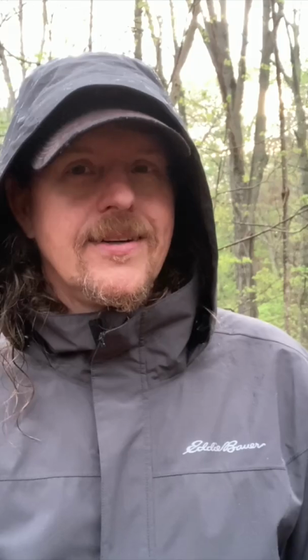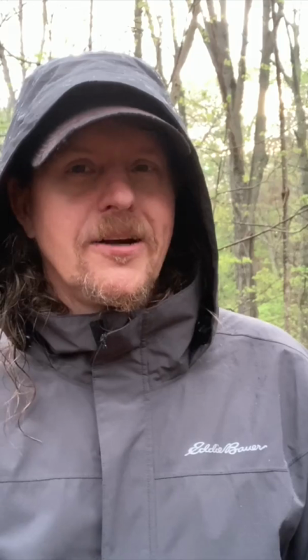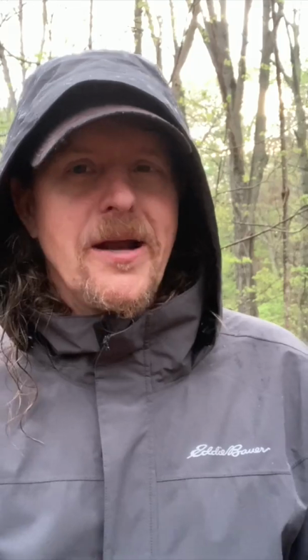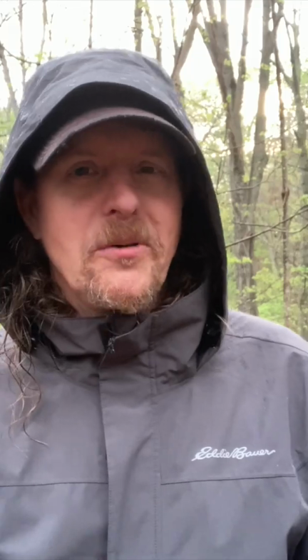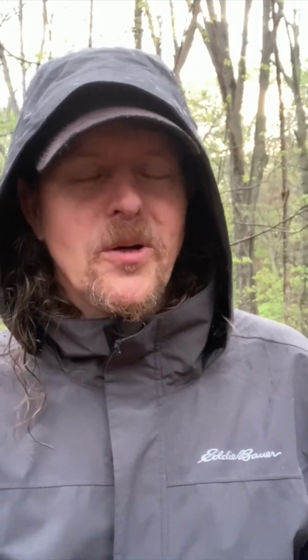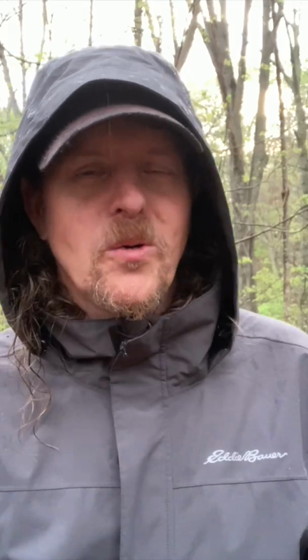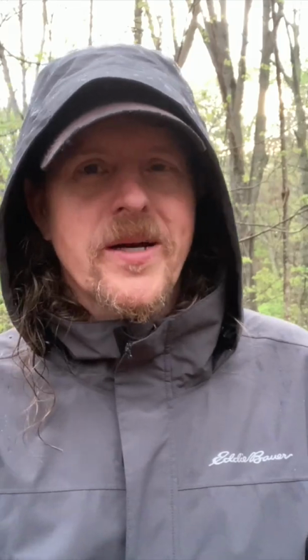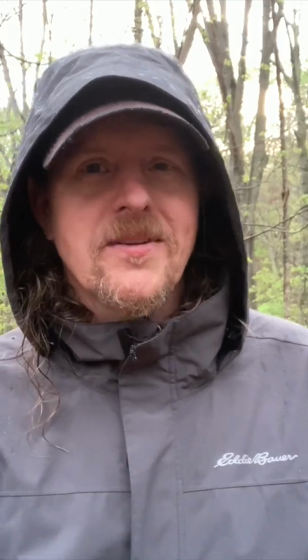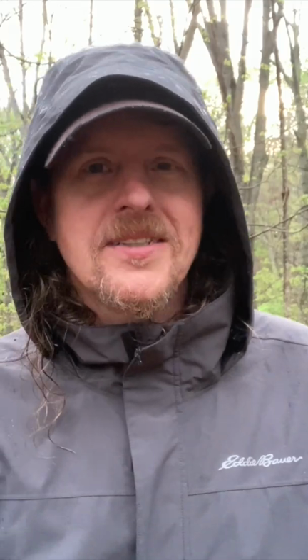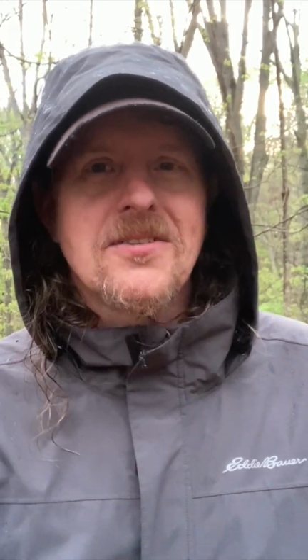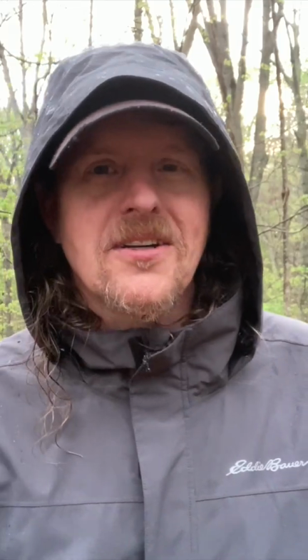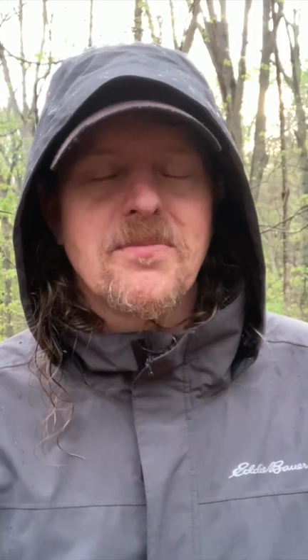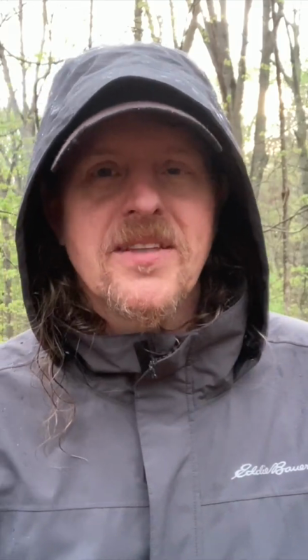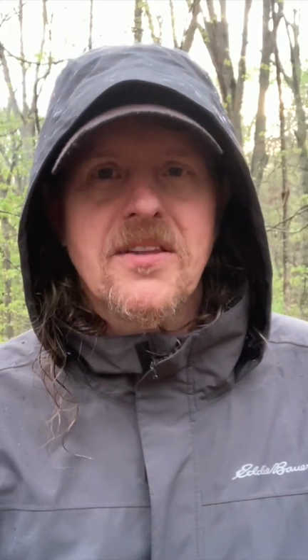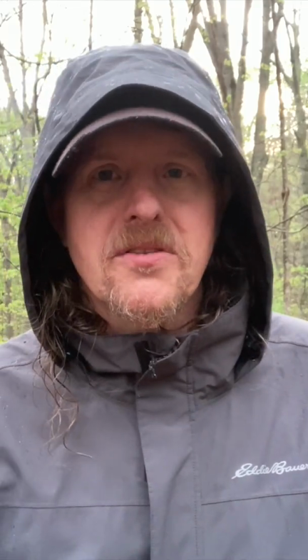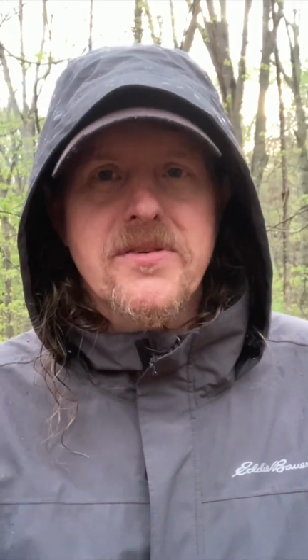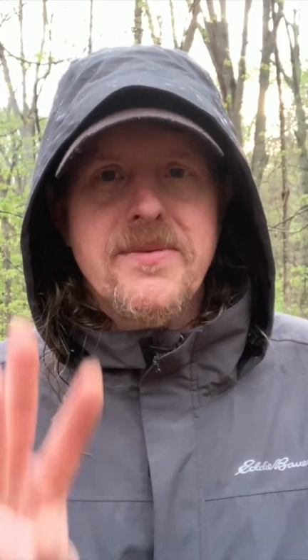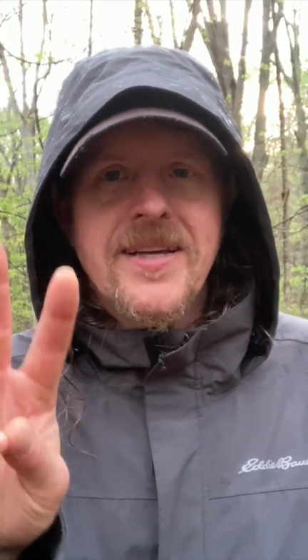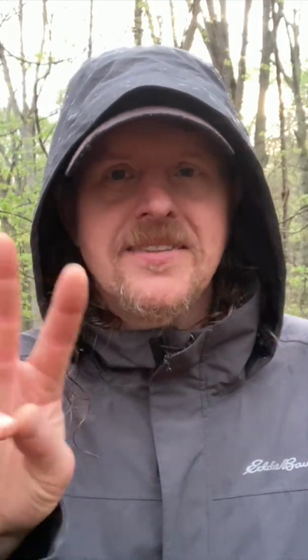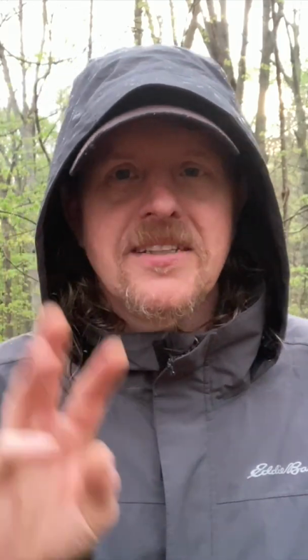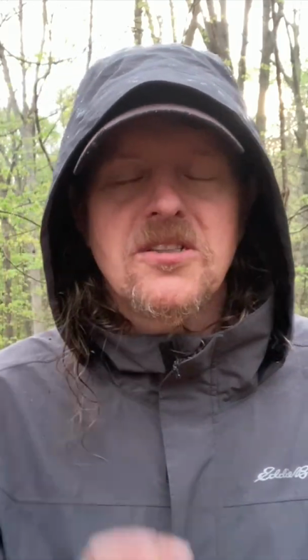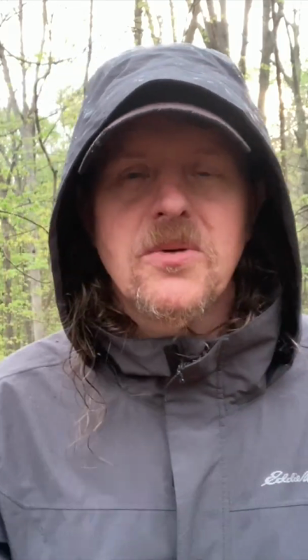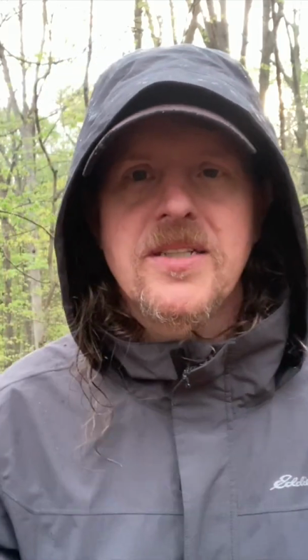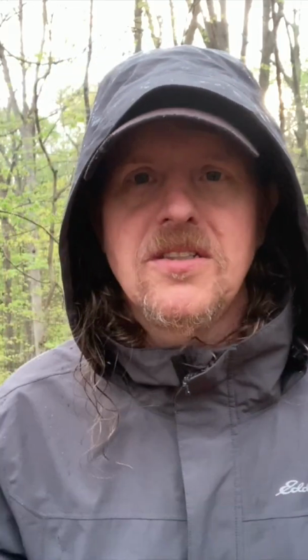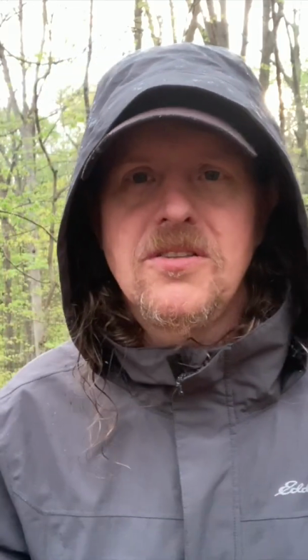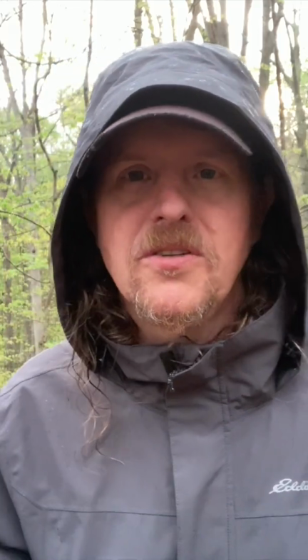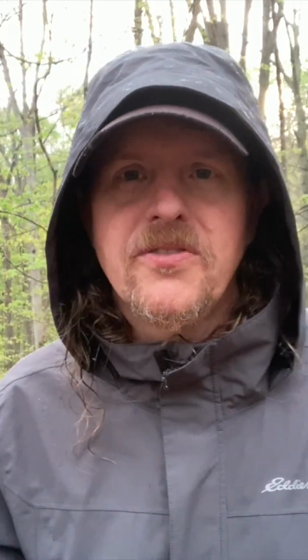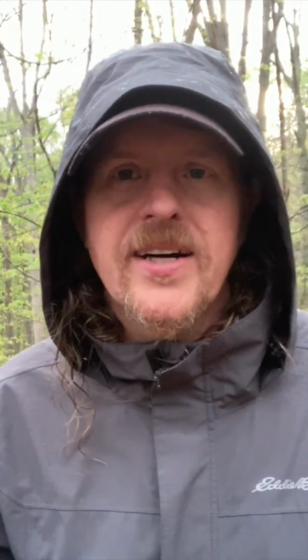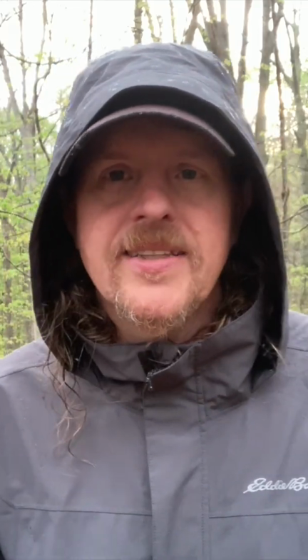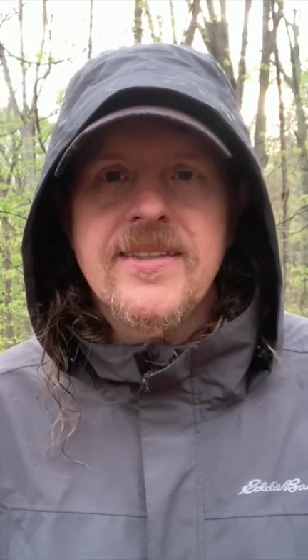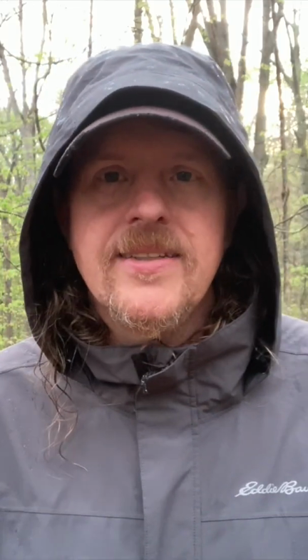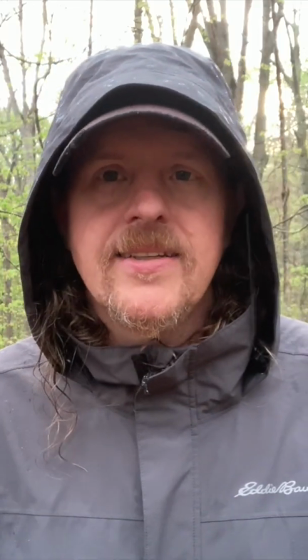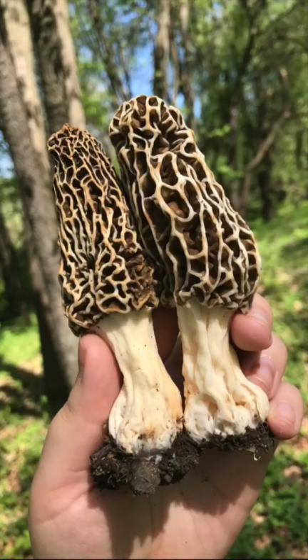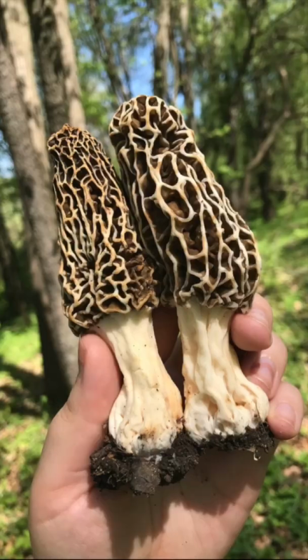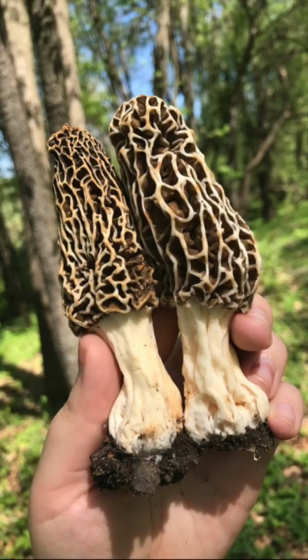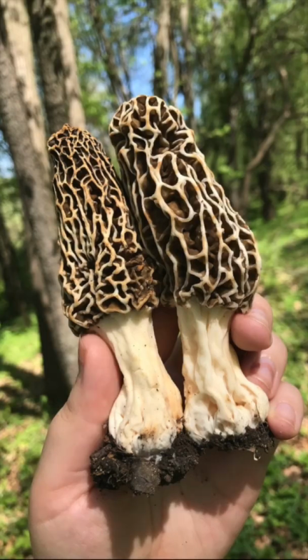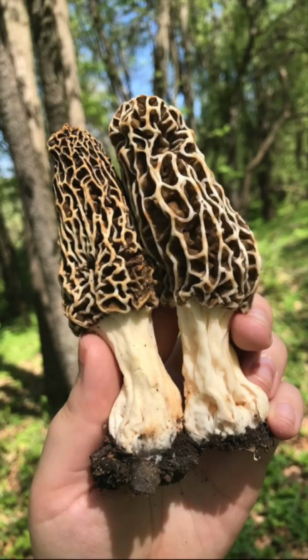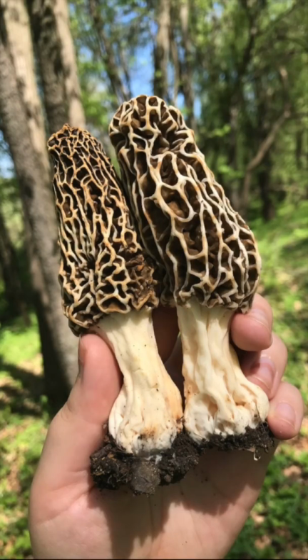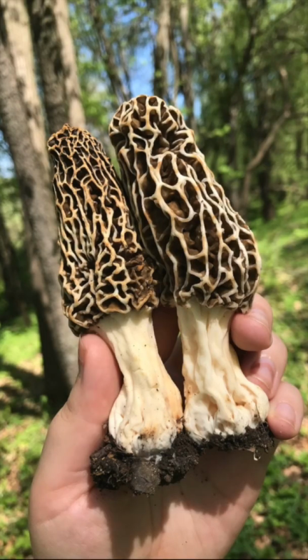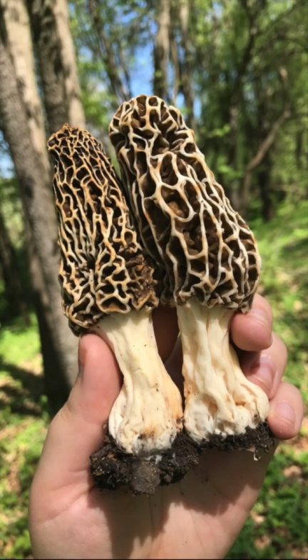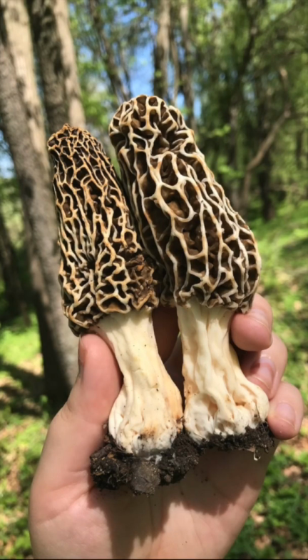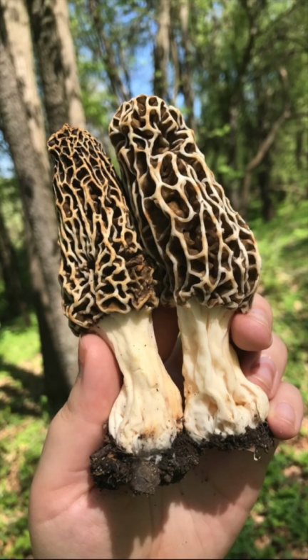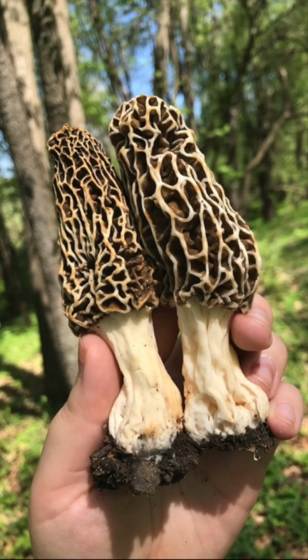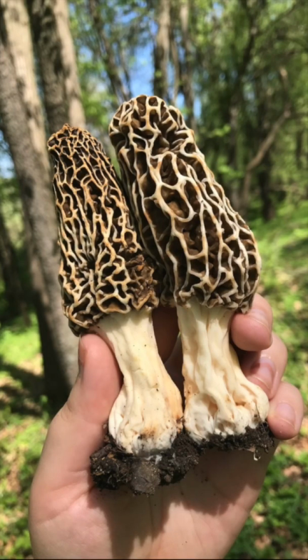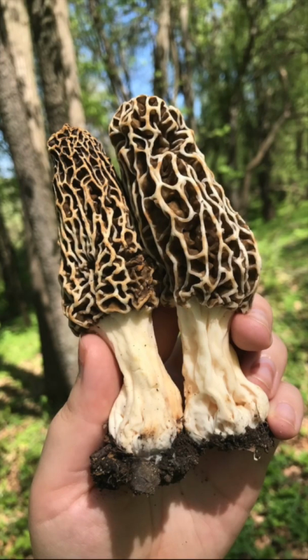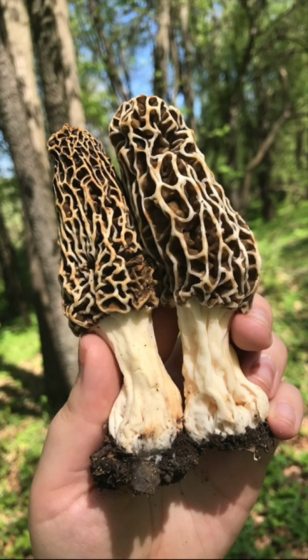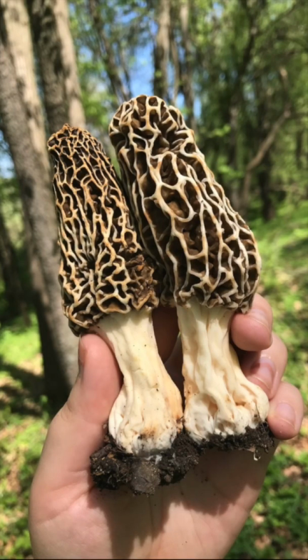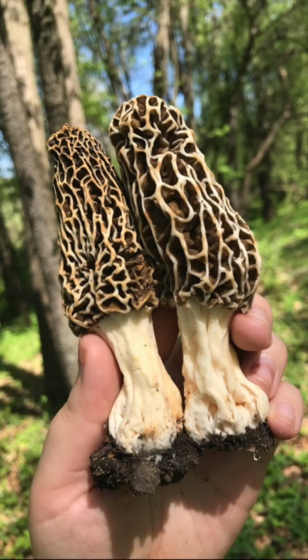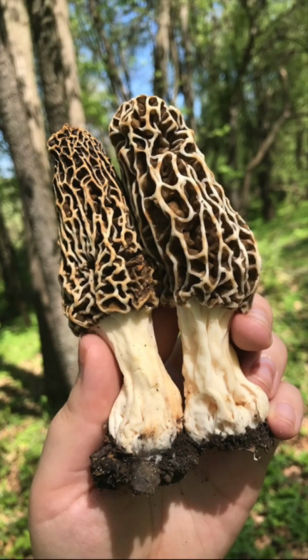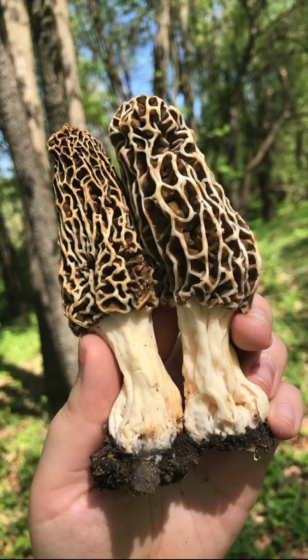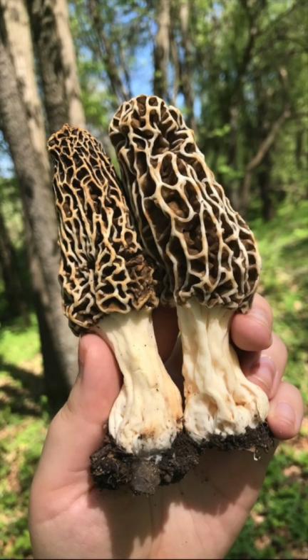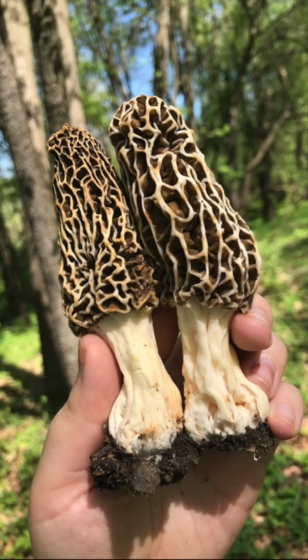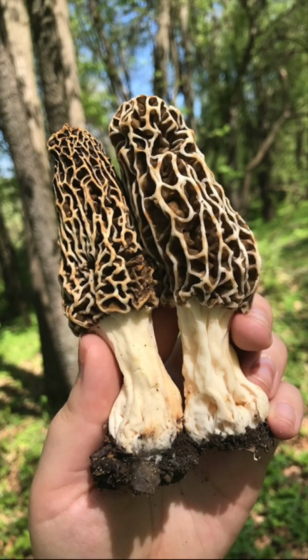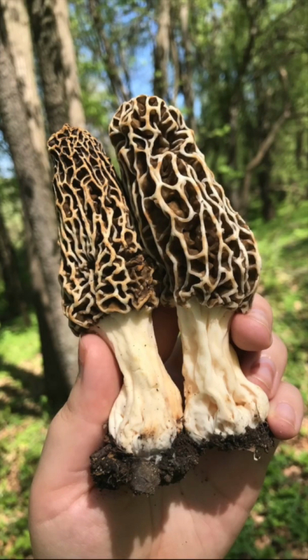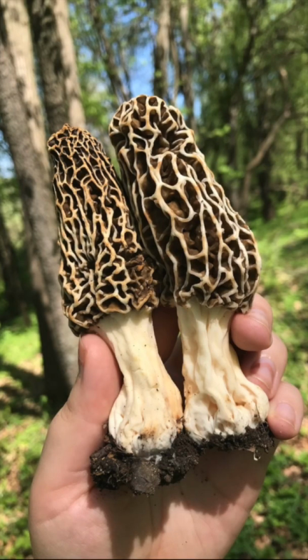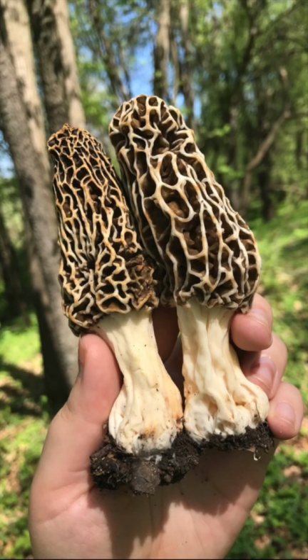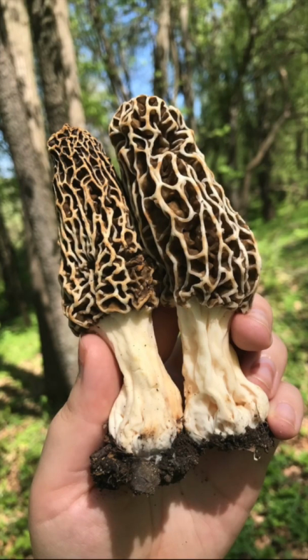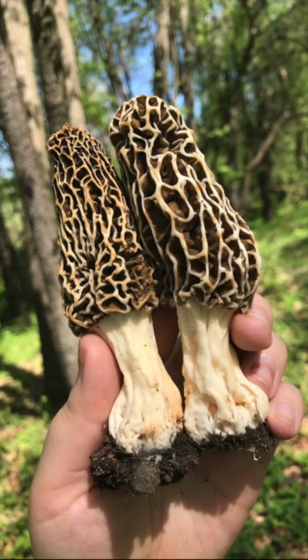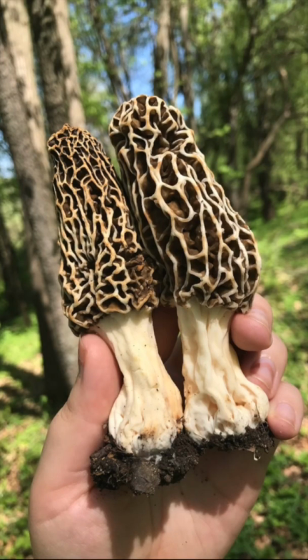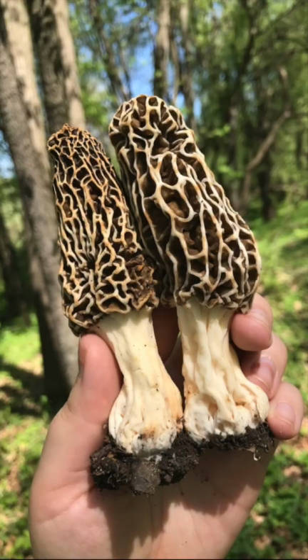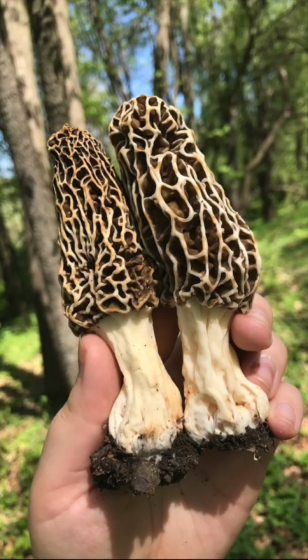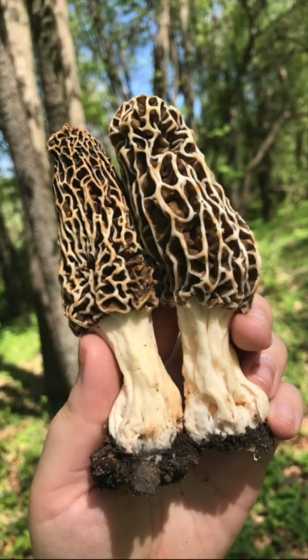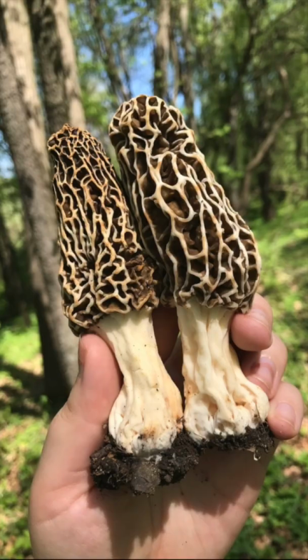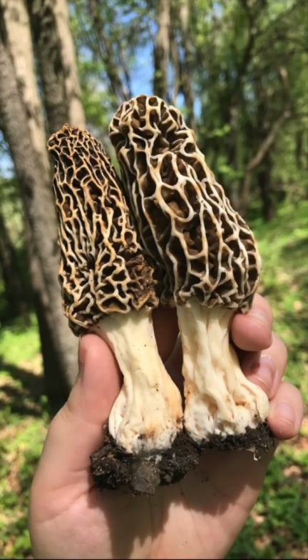All right, real quick, let's talk about the three main situations you'll find the yellow morels growing under. That's Morcella Americana.